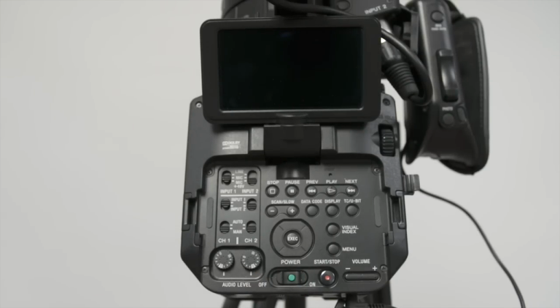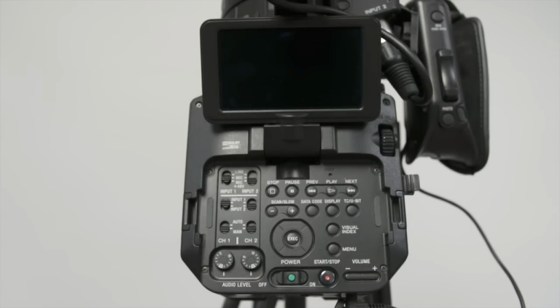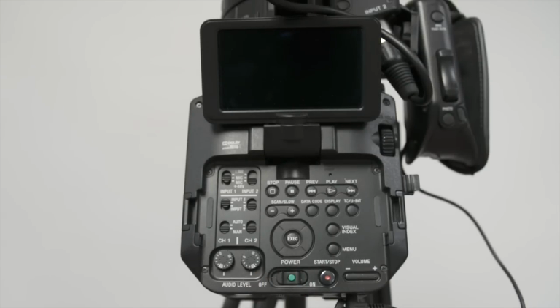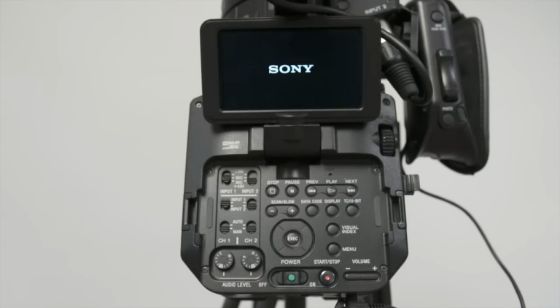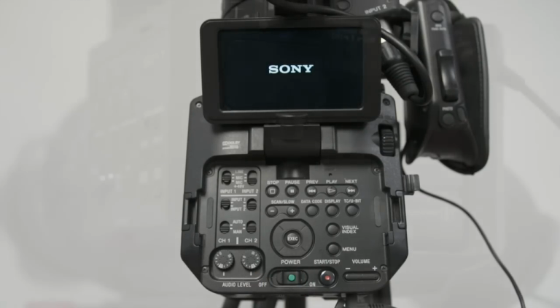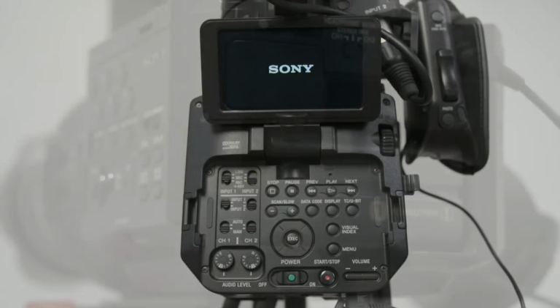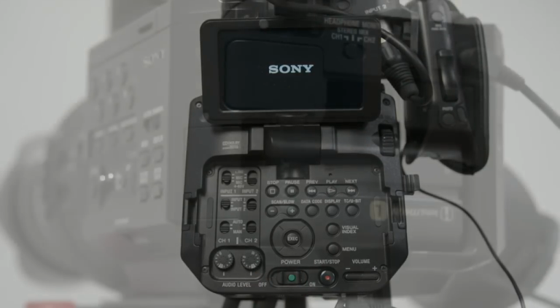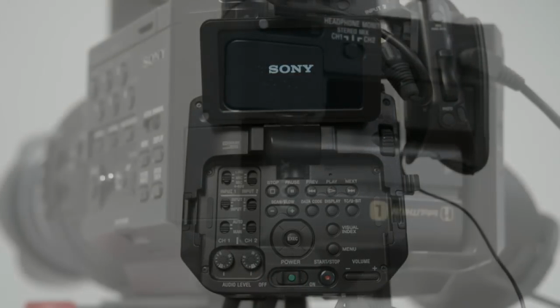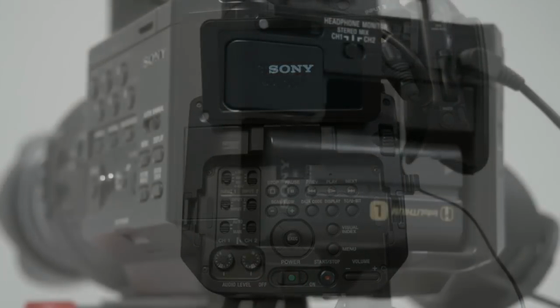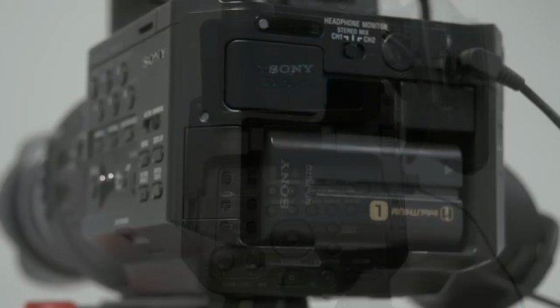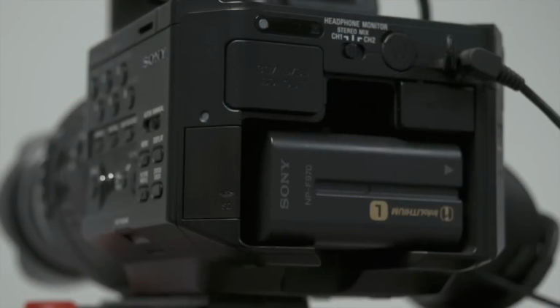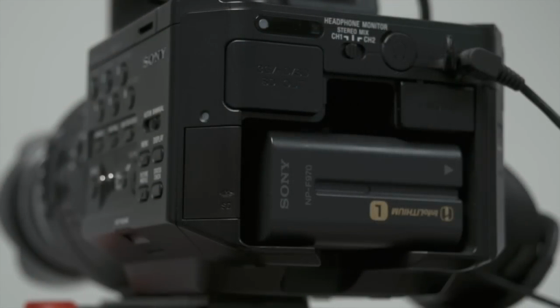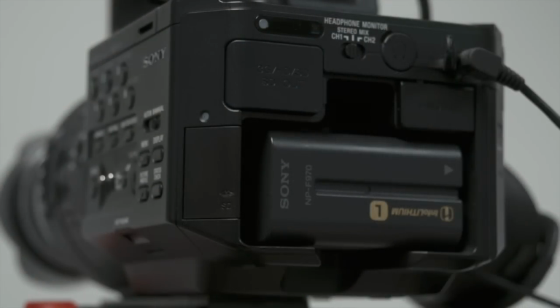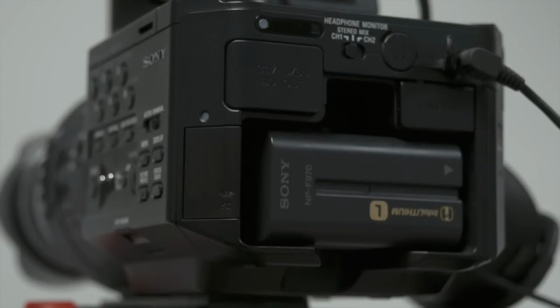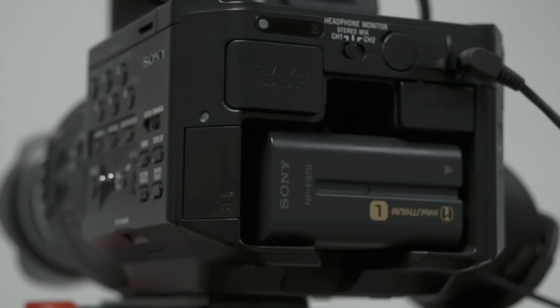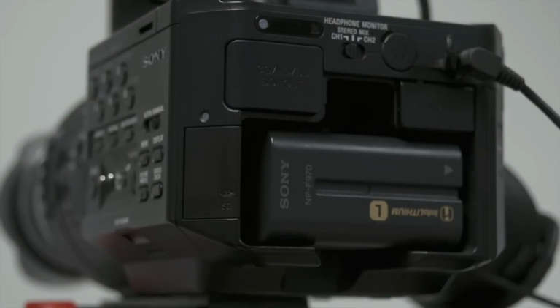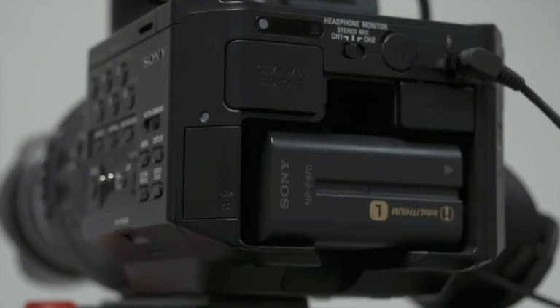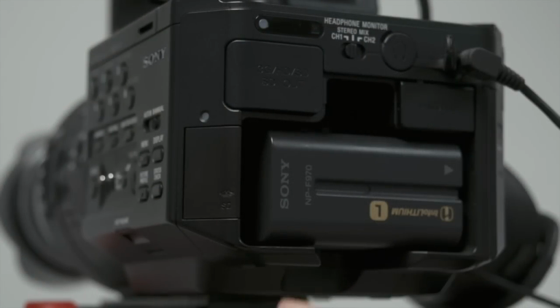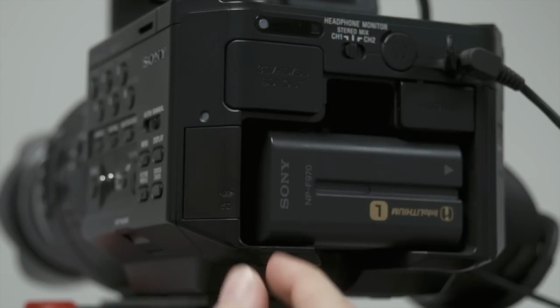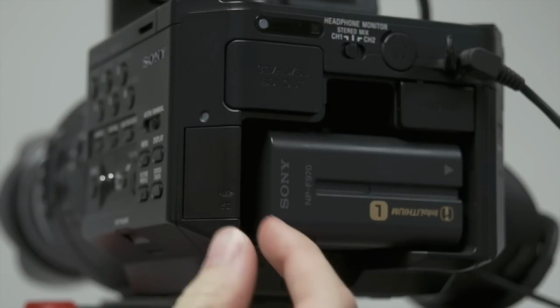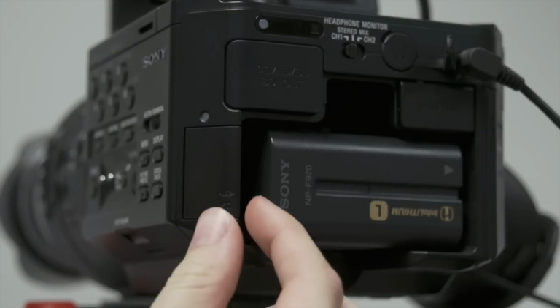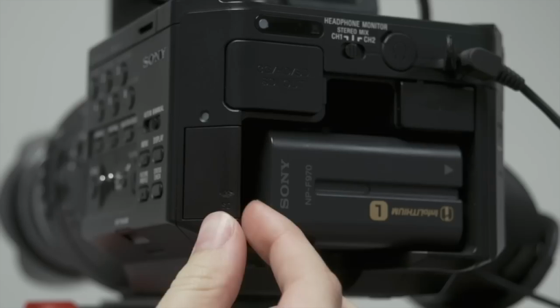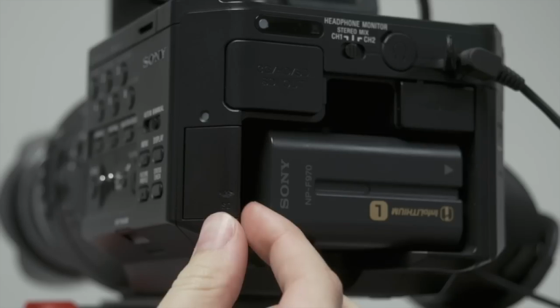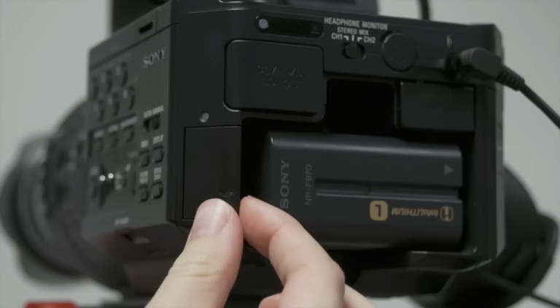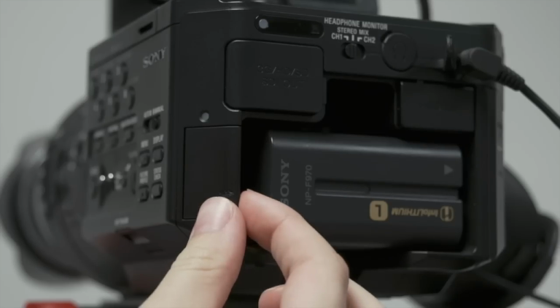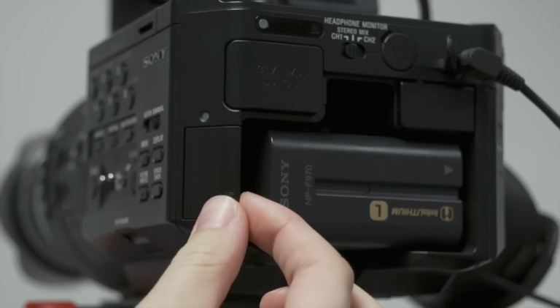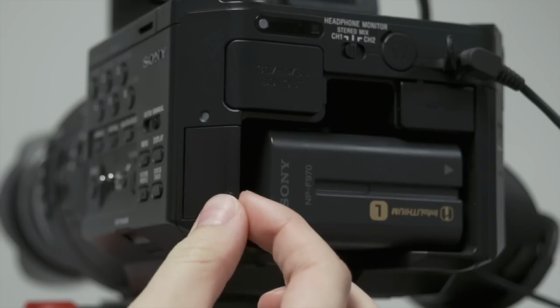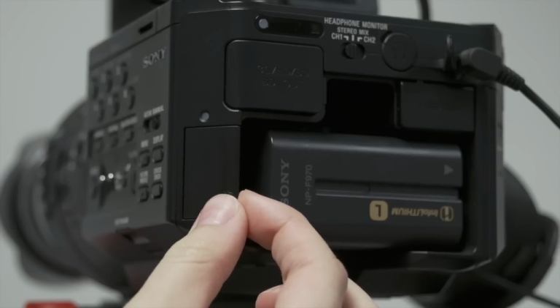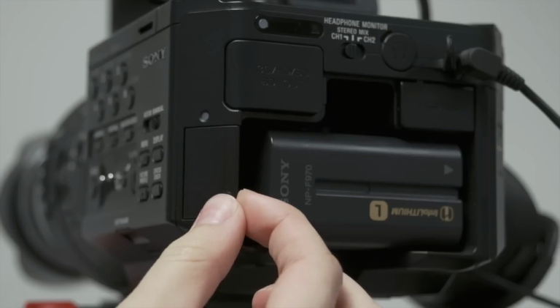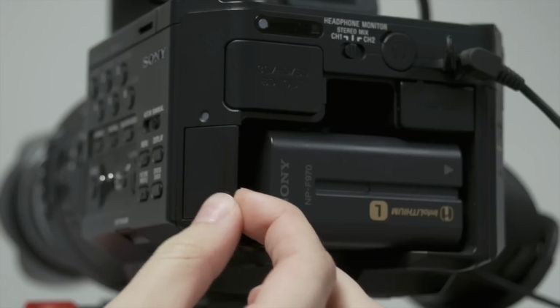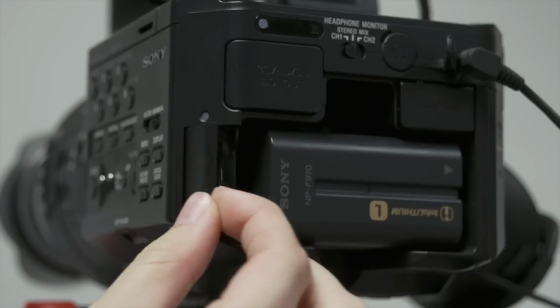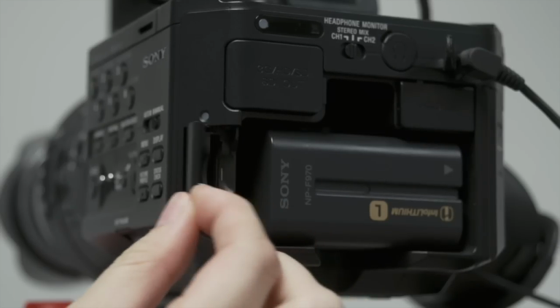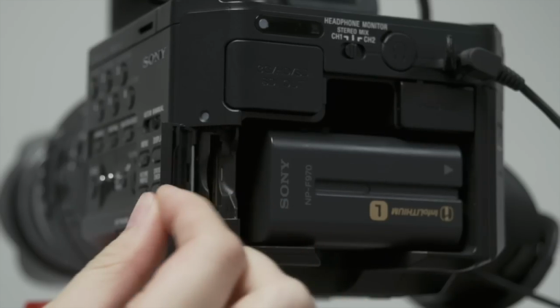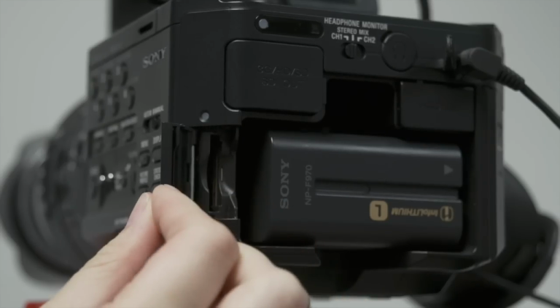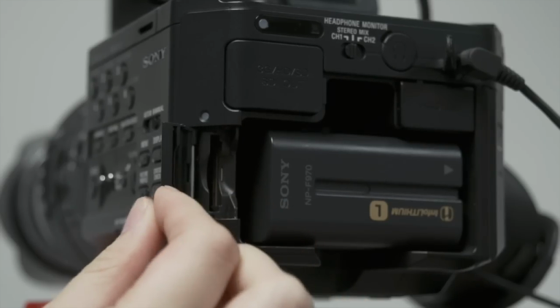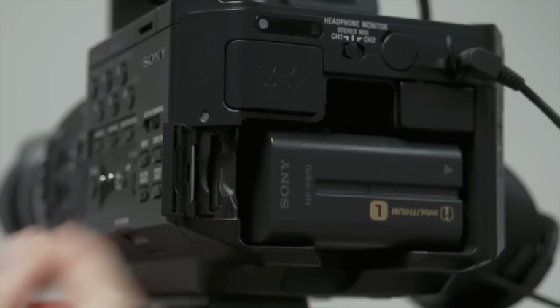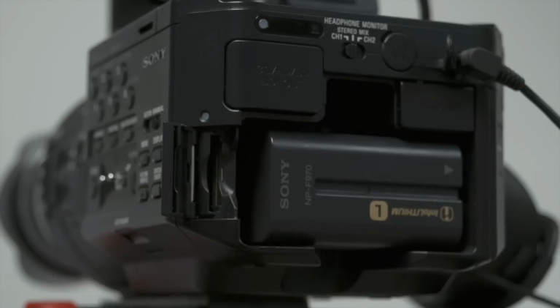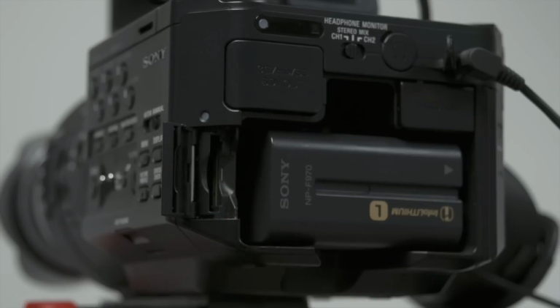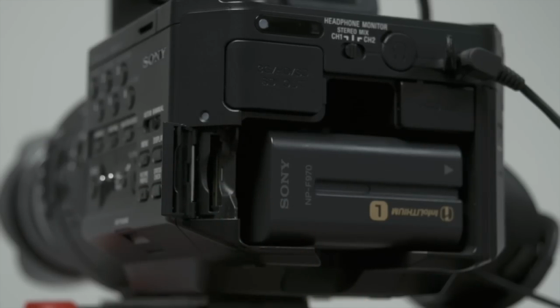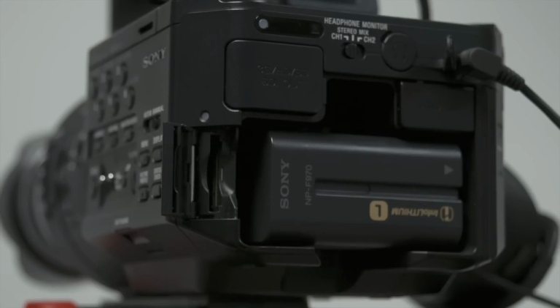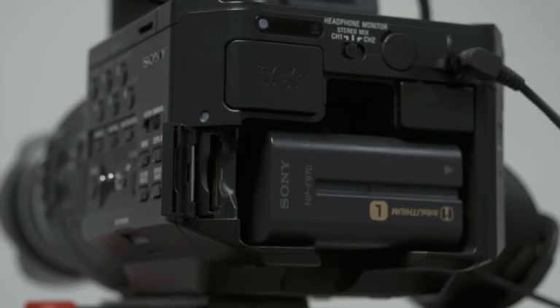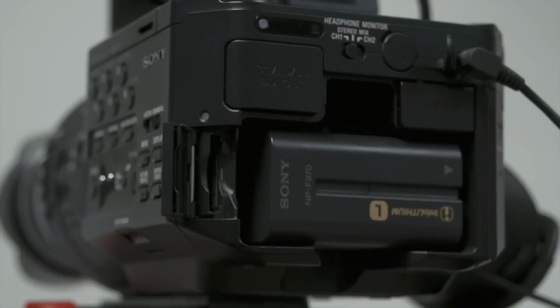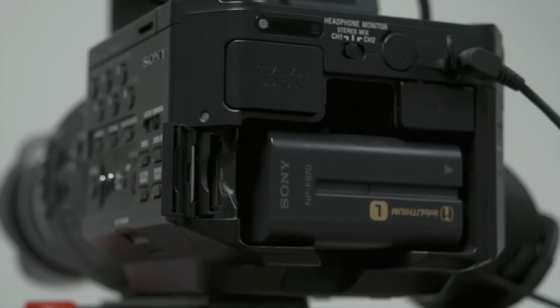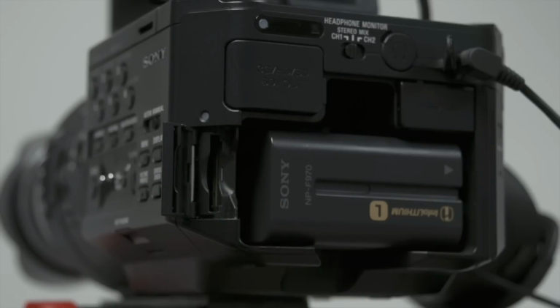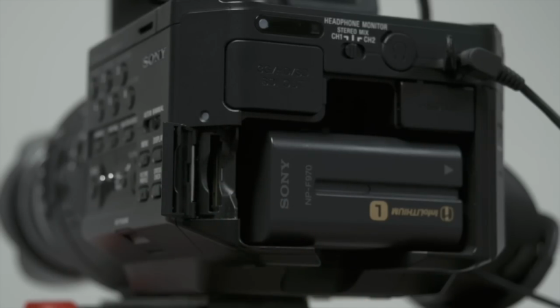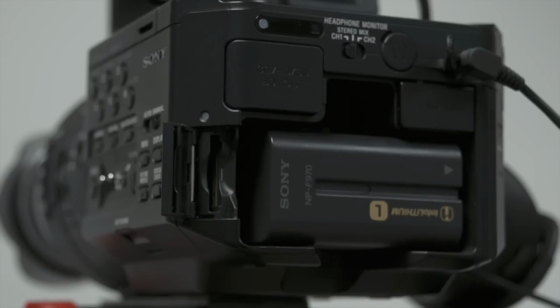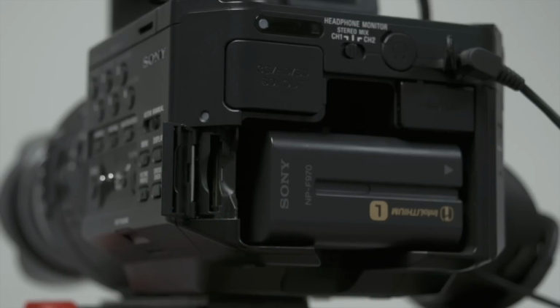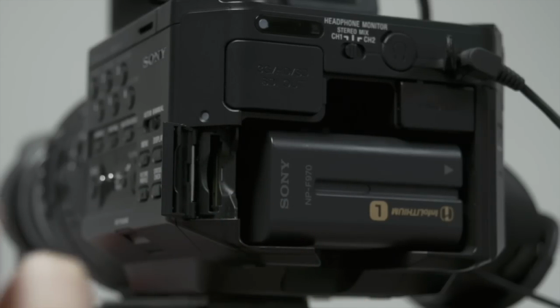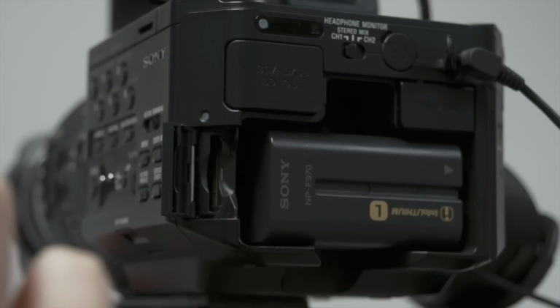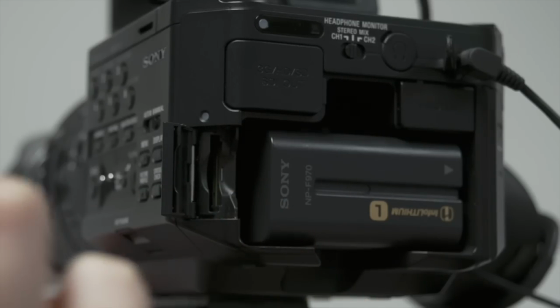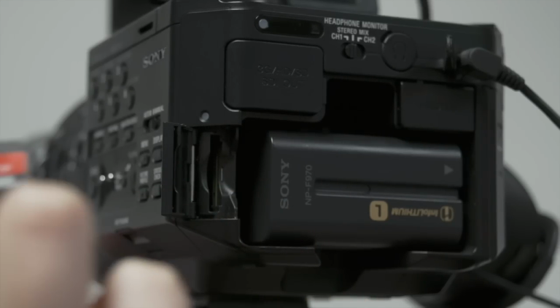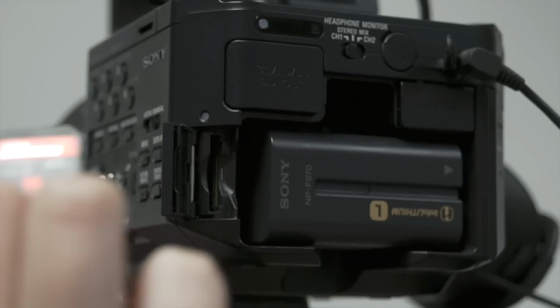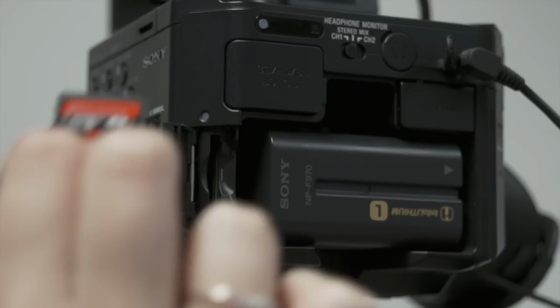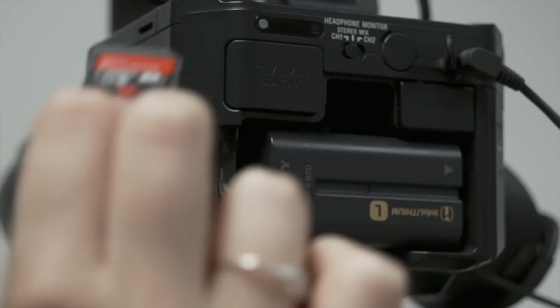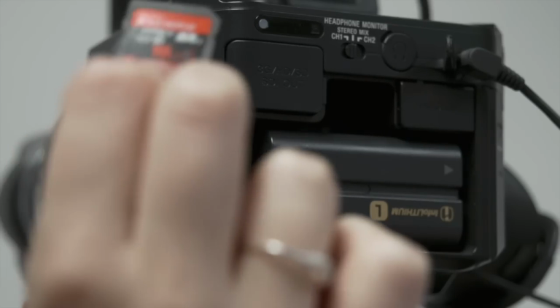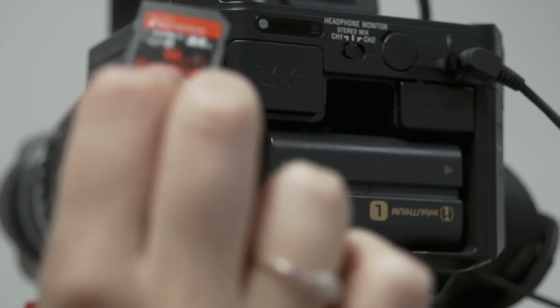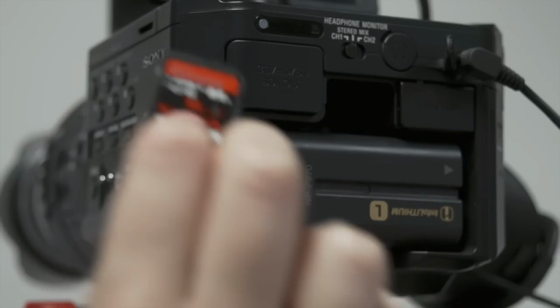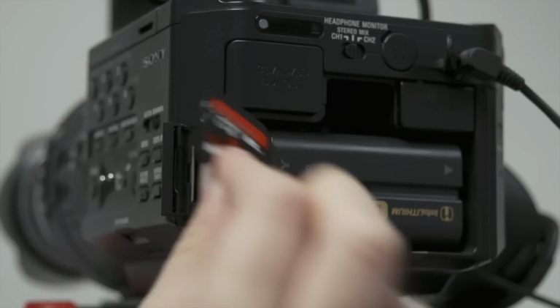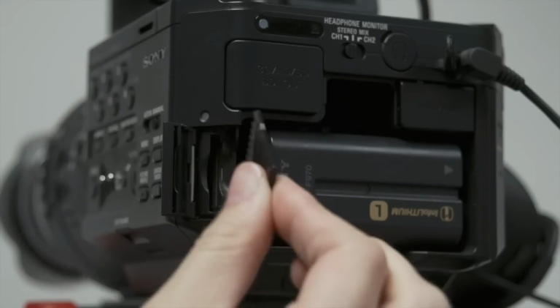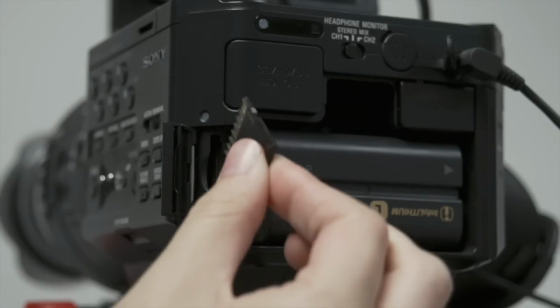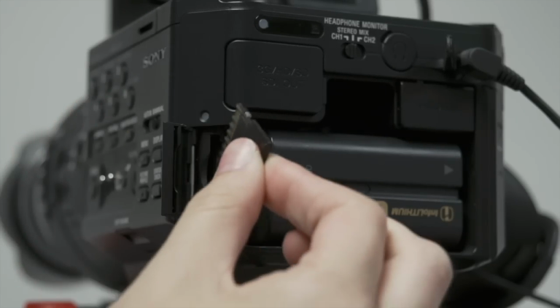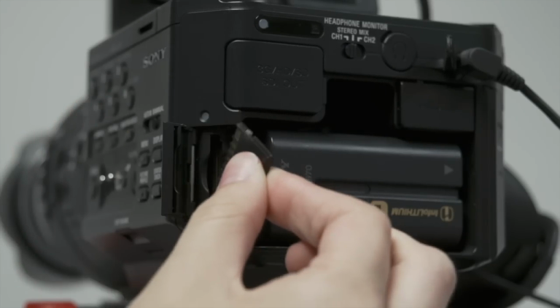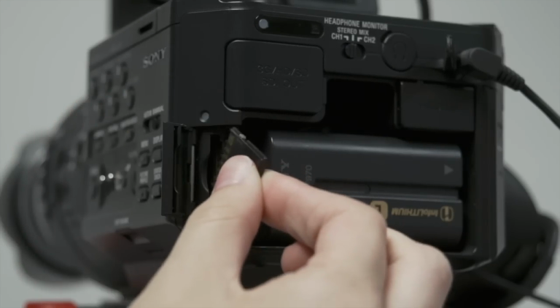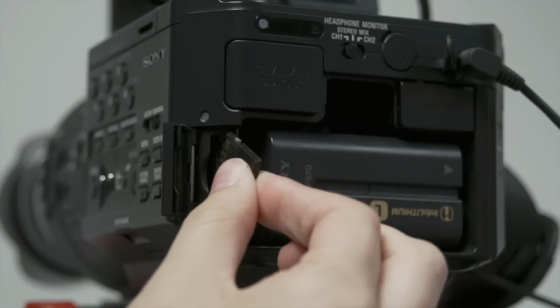The SD card slot is located to the left of the battery pack. You must open the SD card door and insert it there.